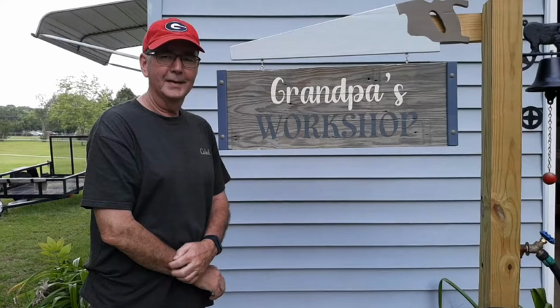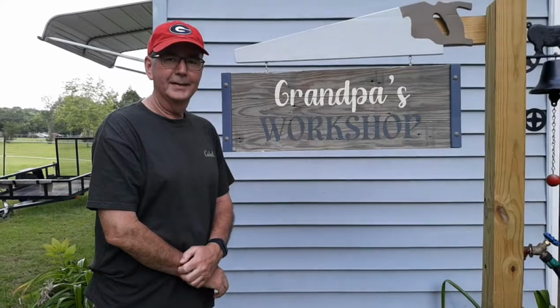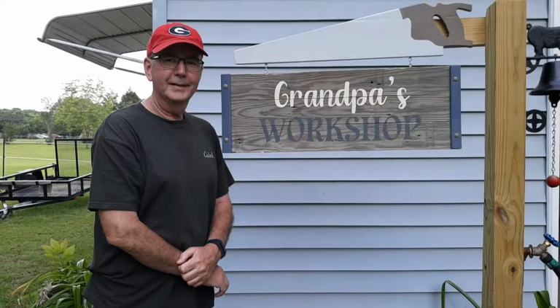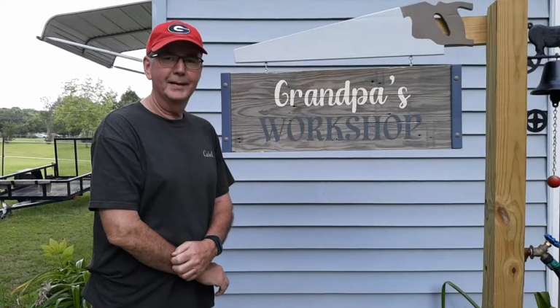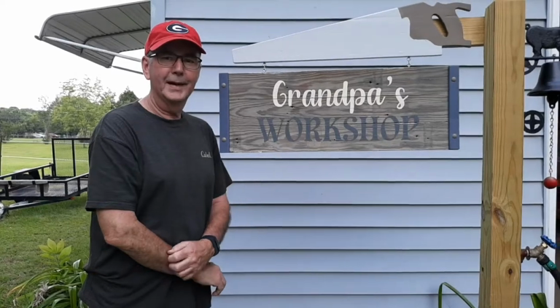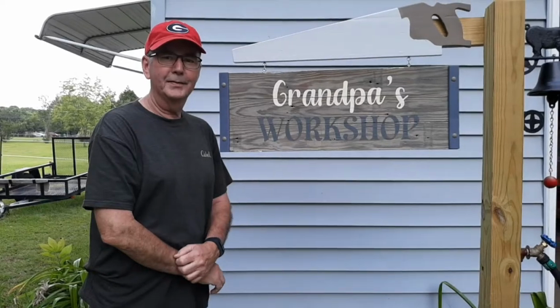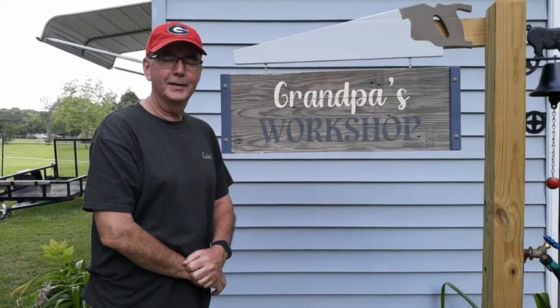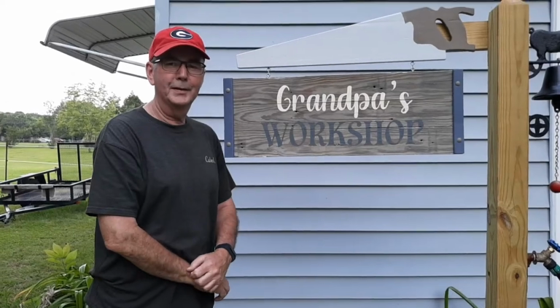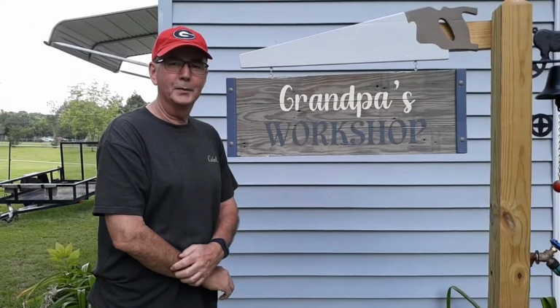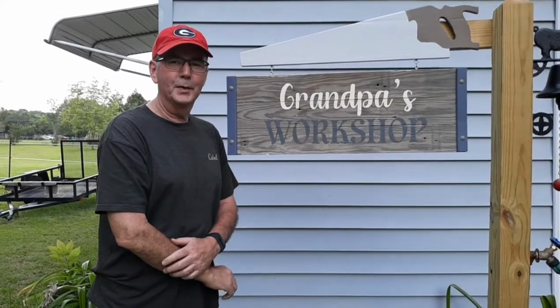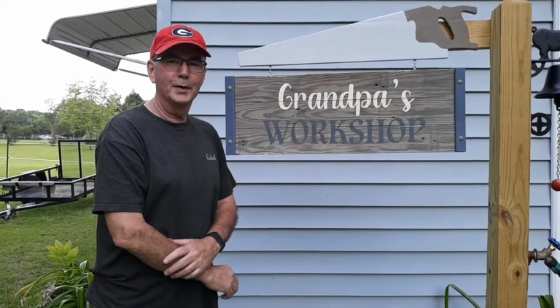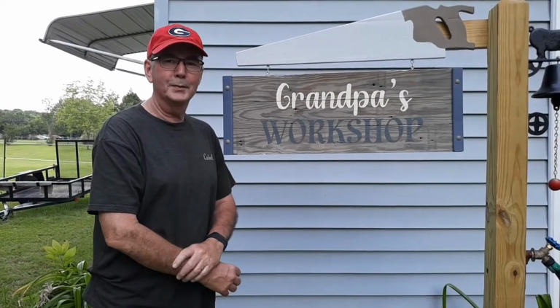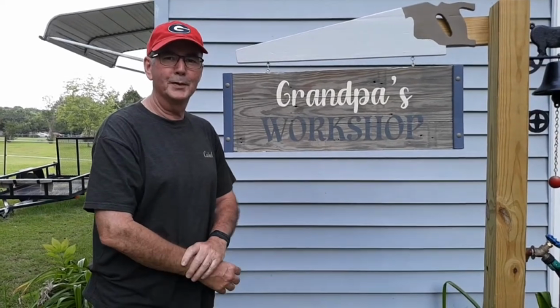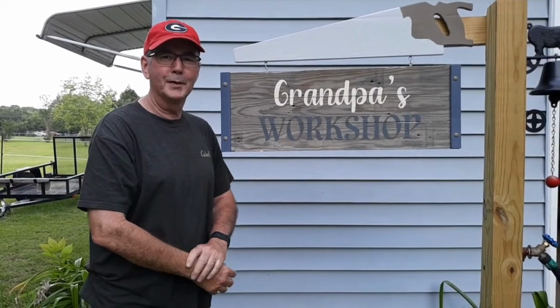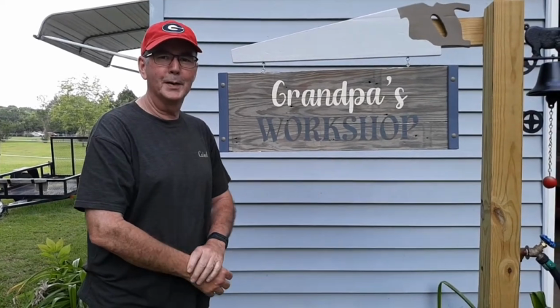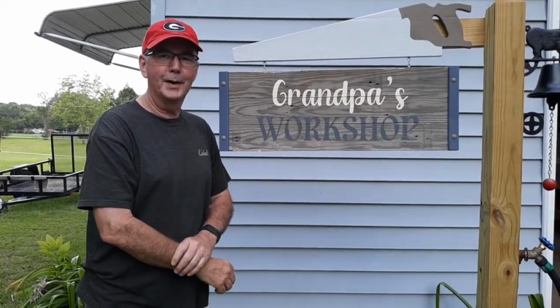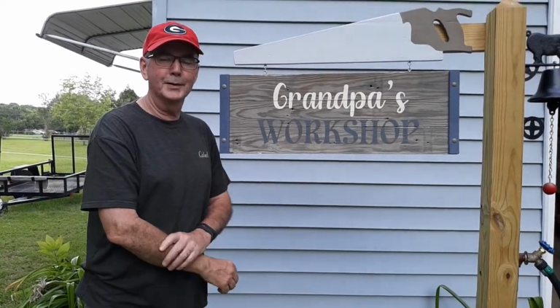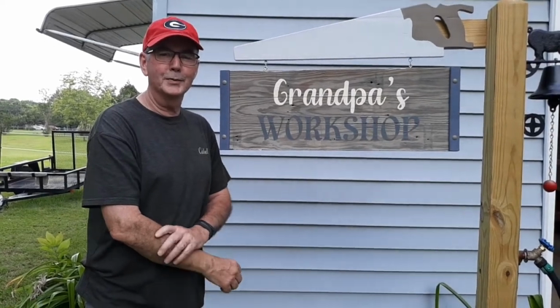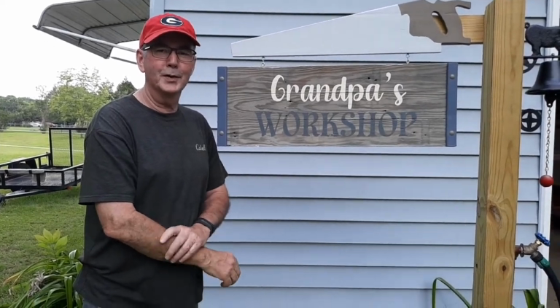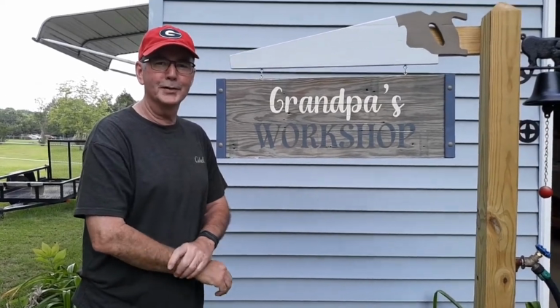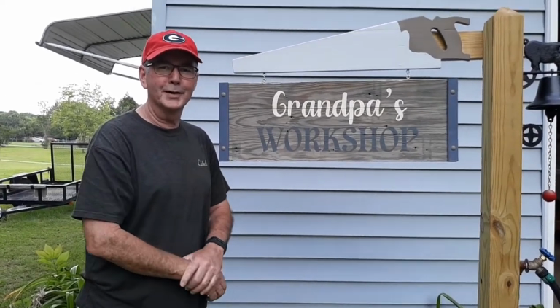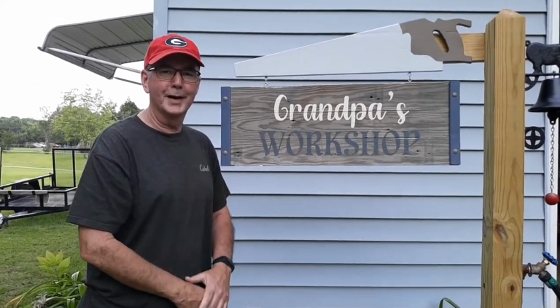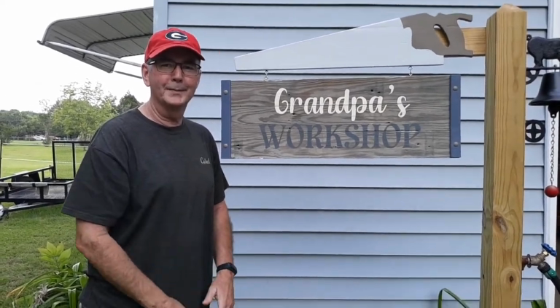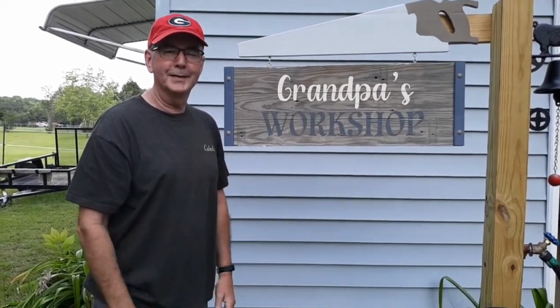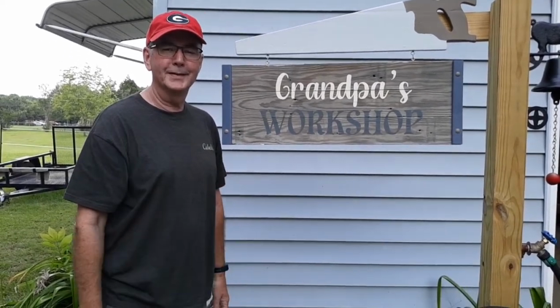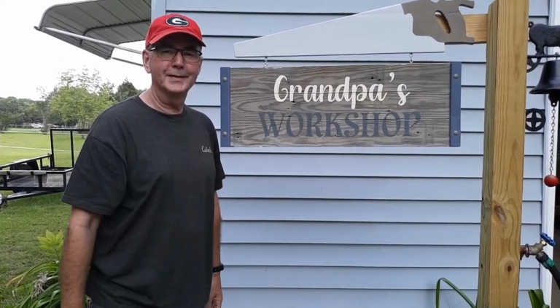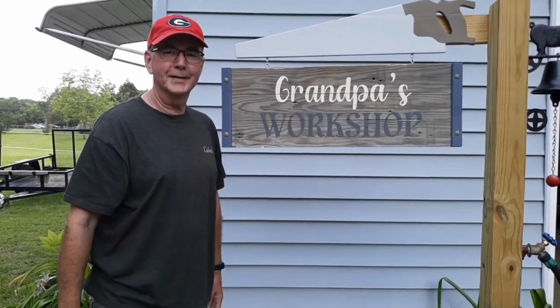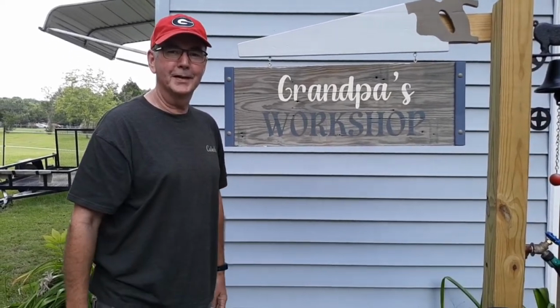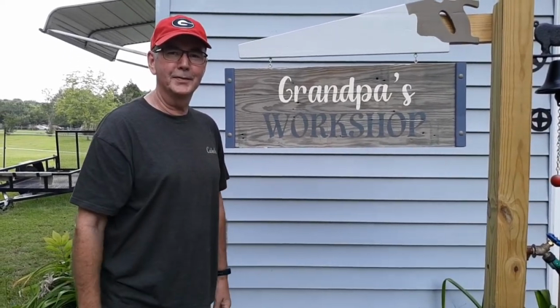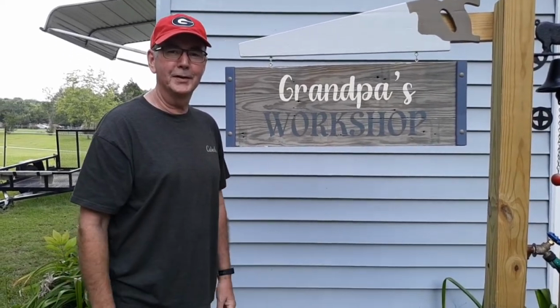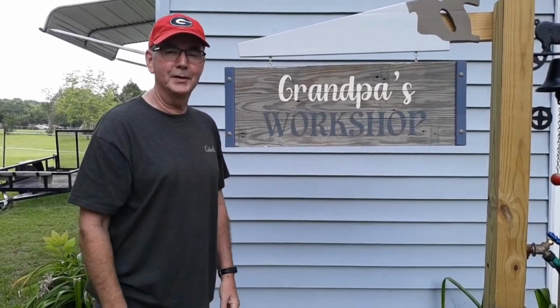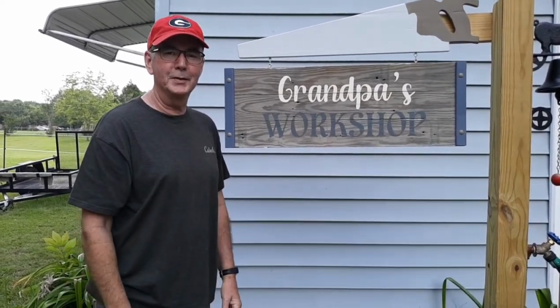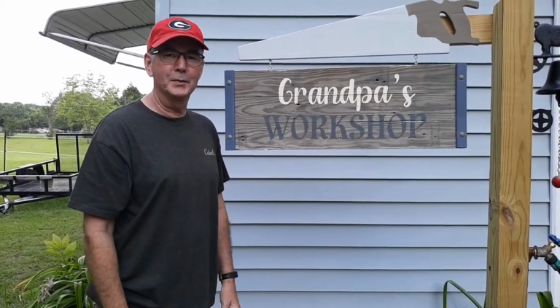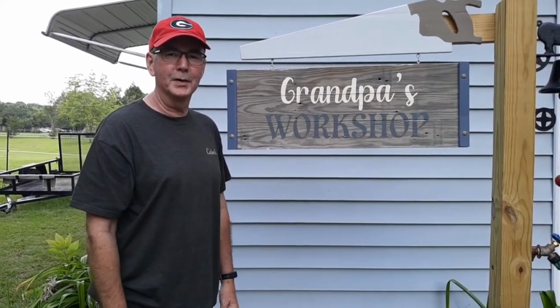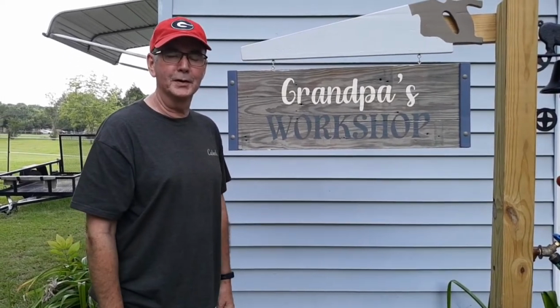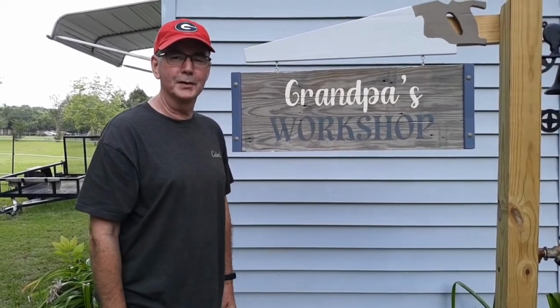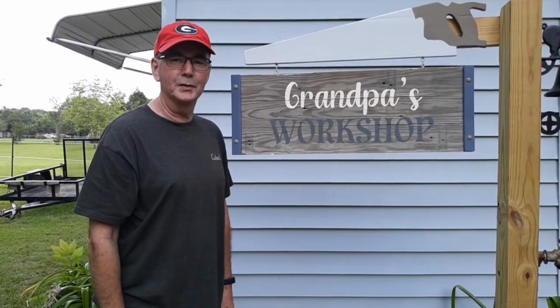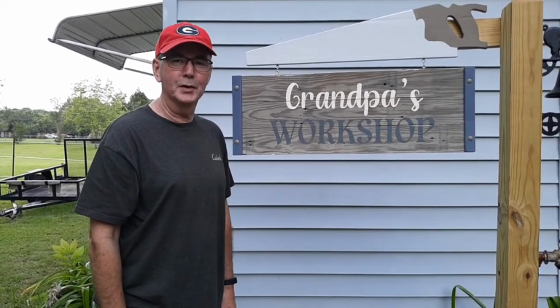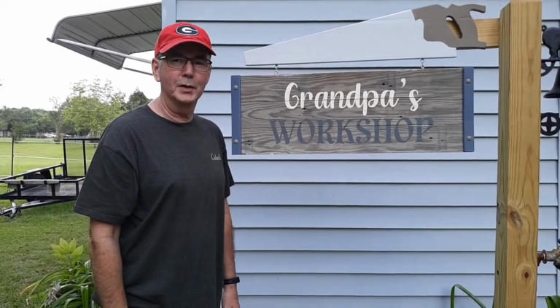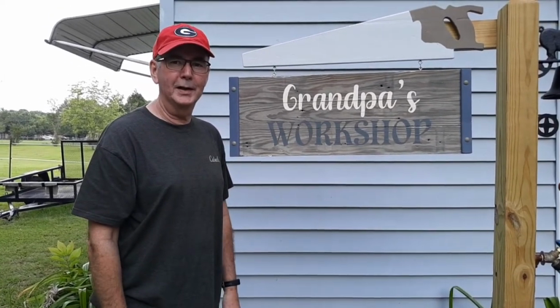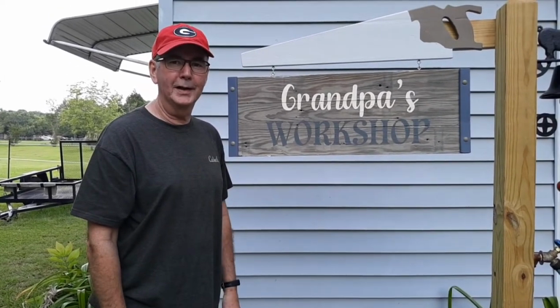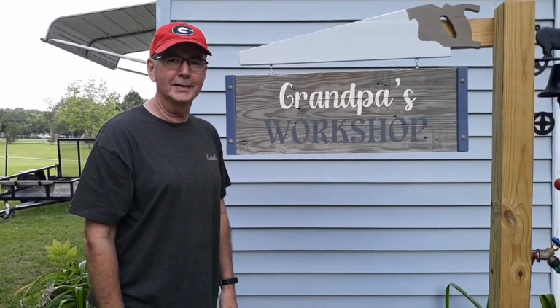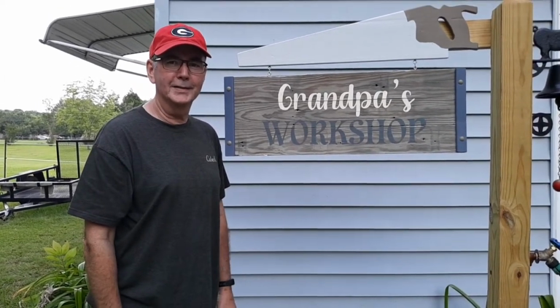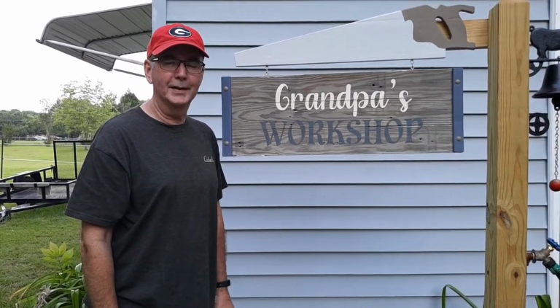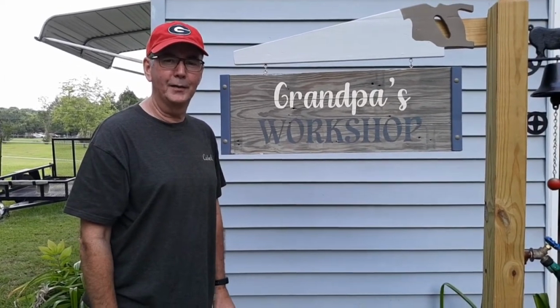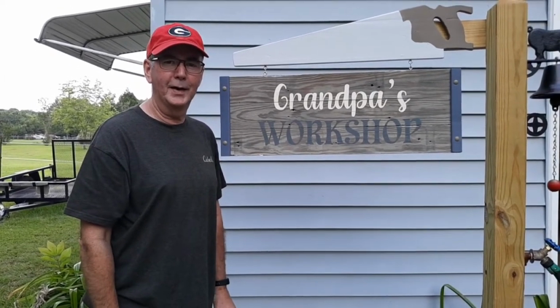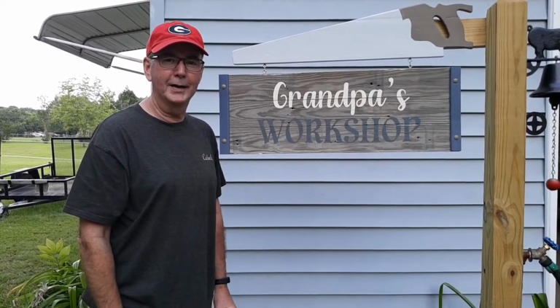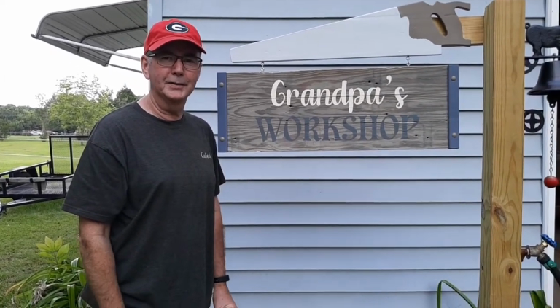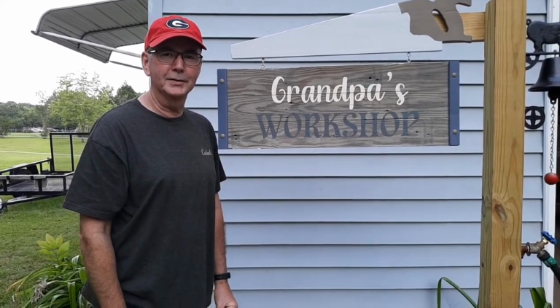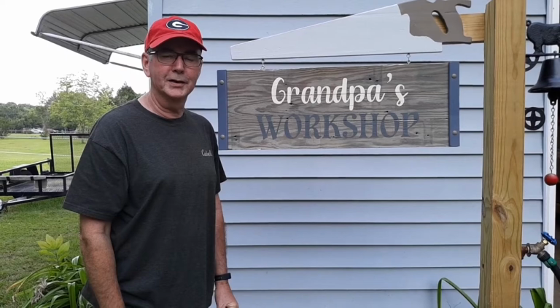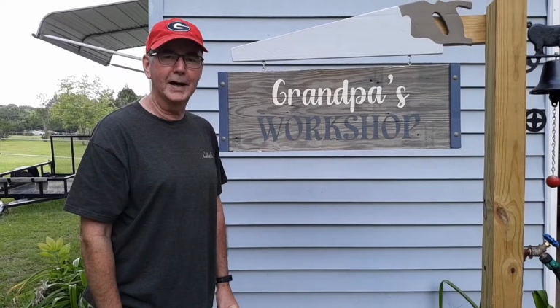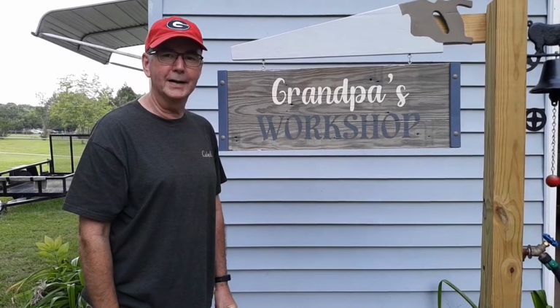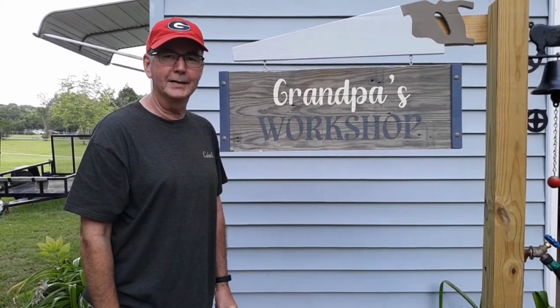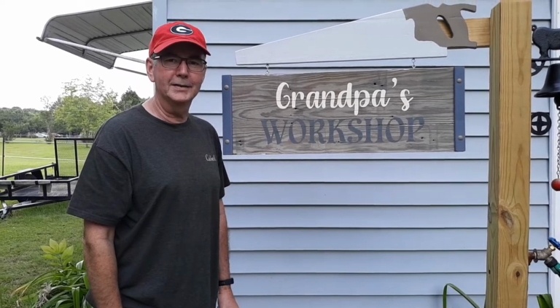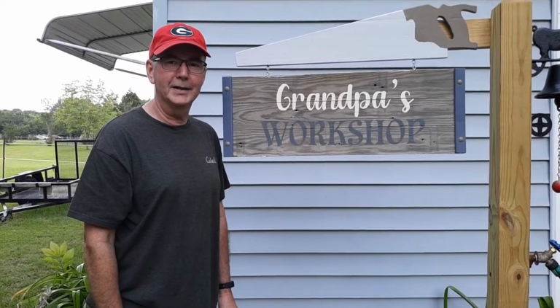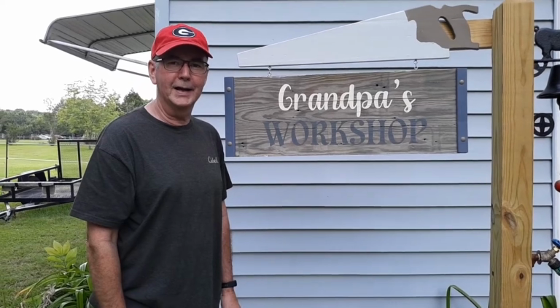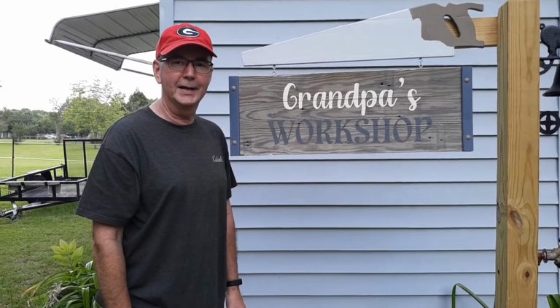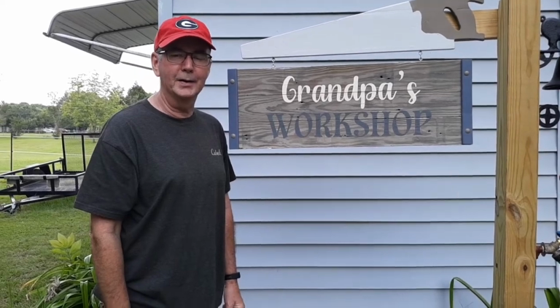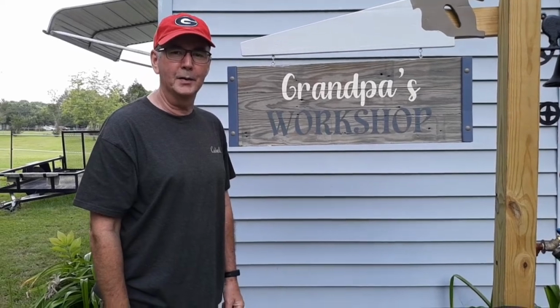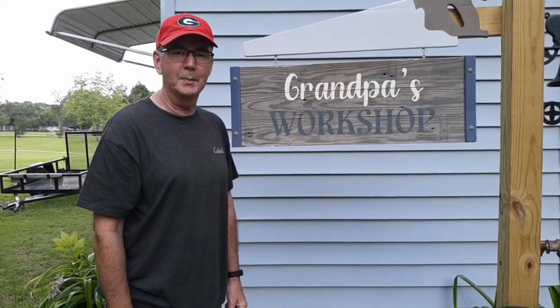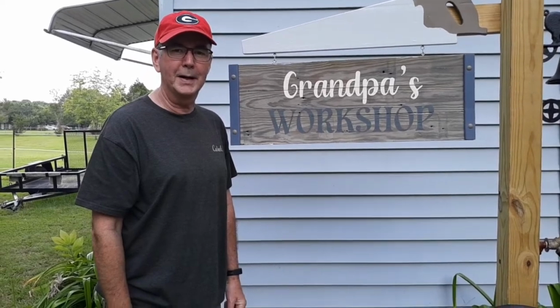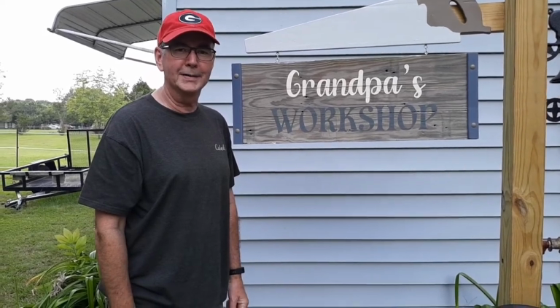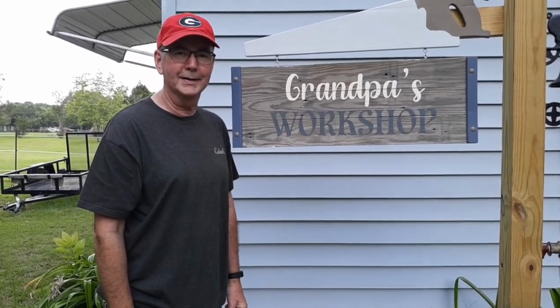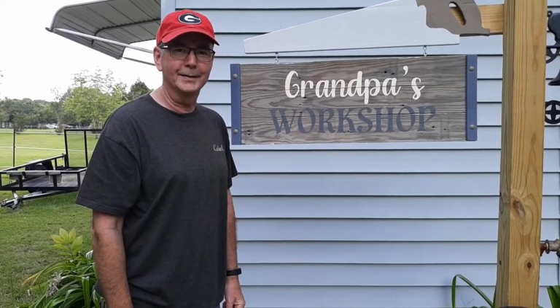Good afternoon. Welcome to Grandpa's Workshop. This afternoon we're going to do a quick lesson on how to tighten the chain on a bicycle.